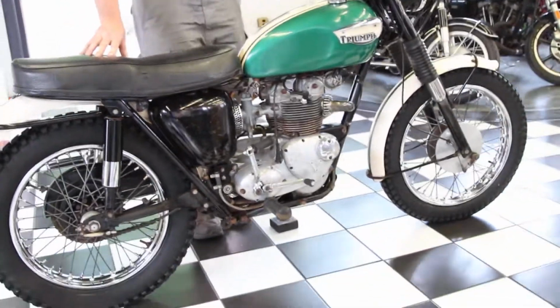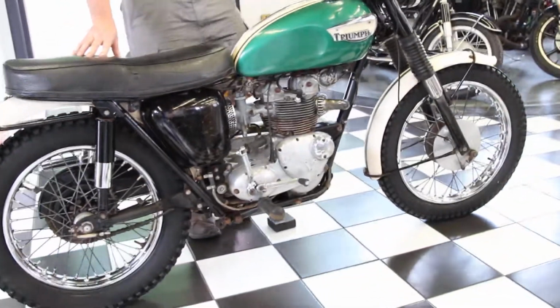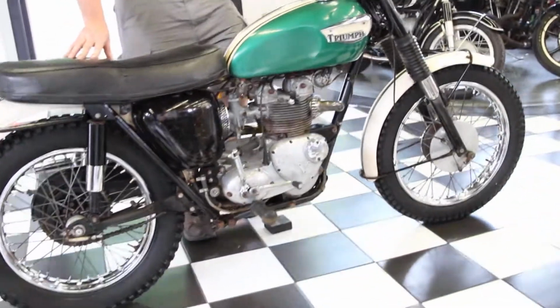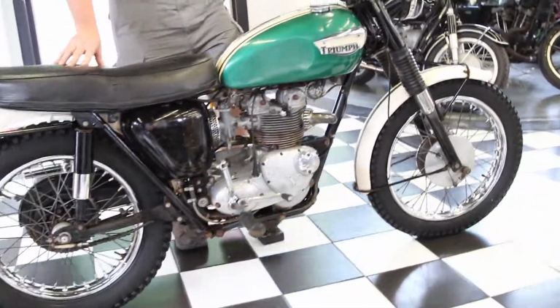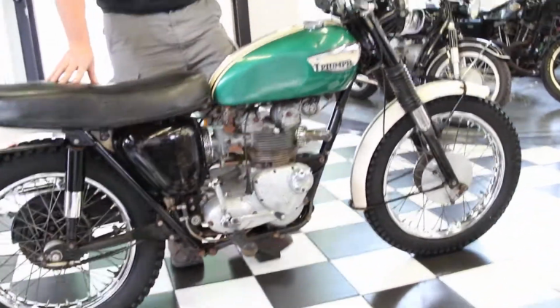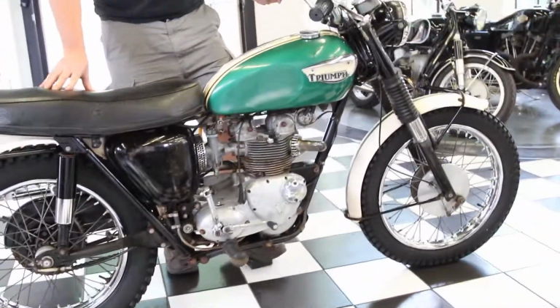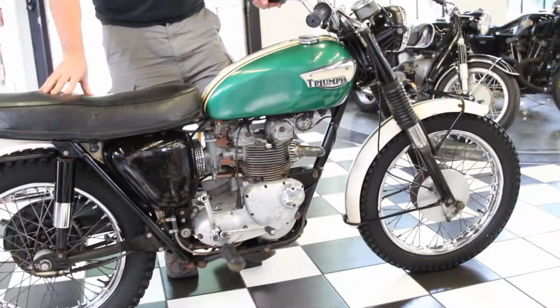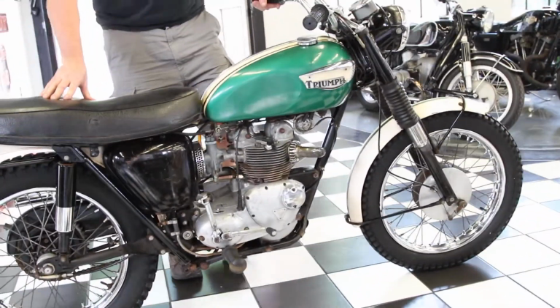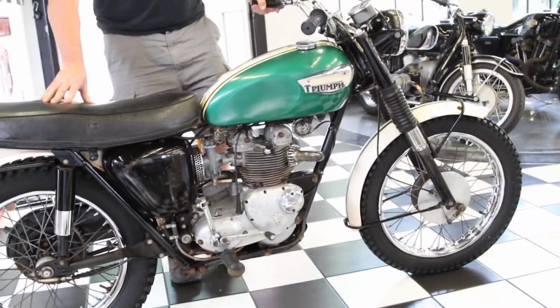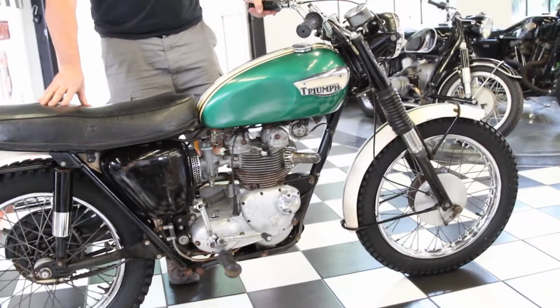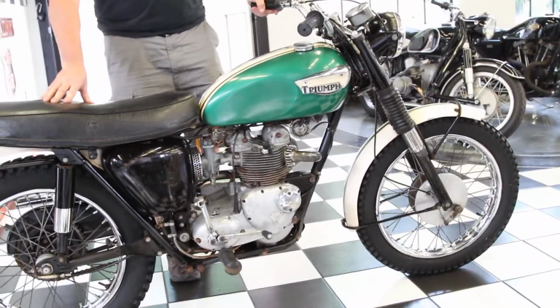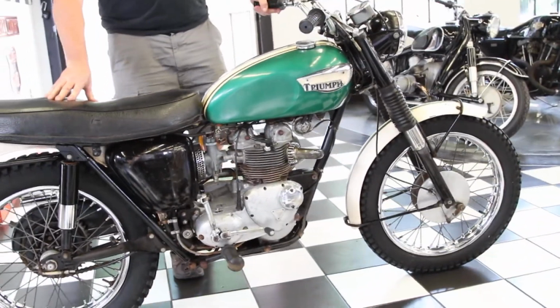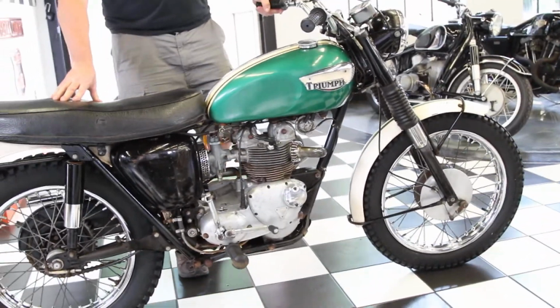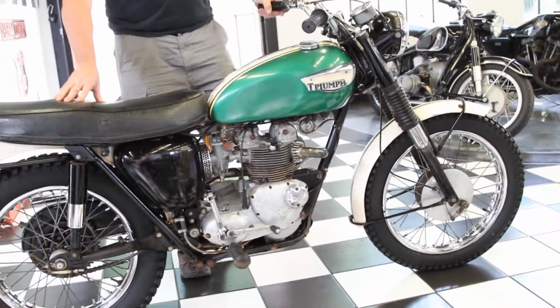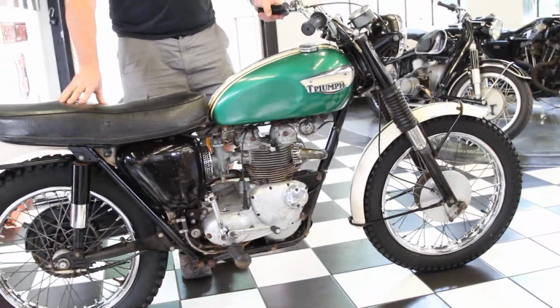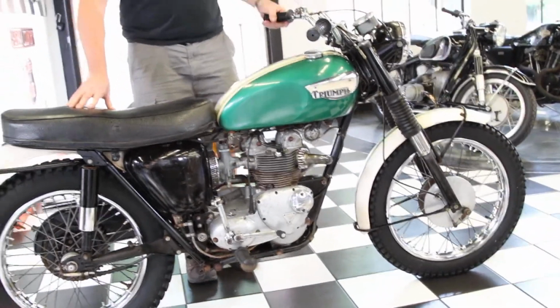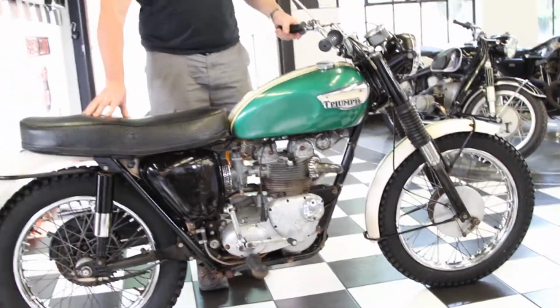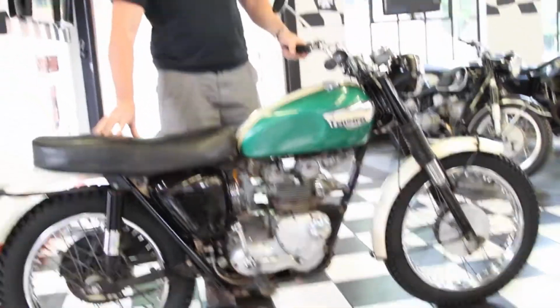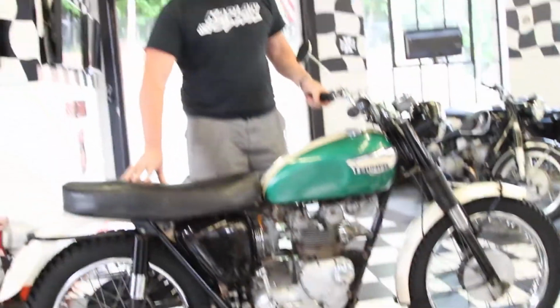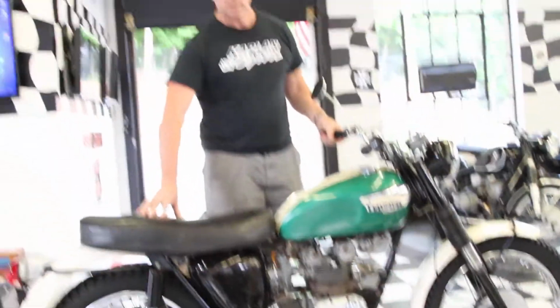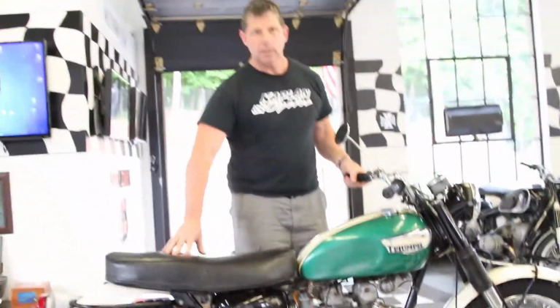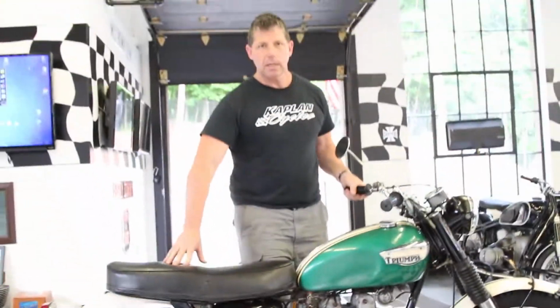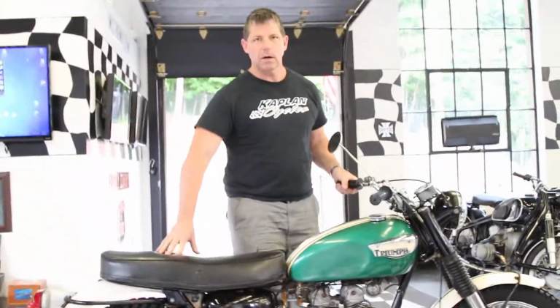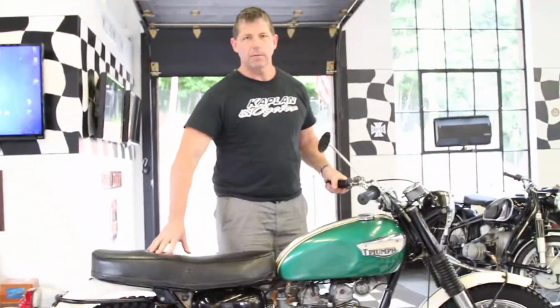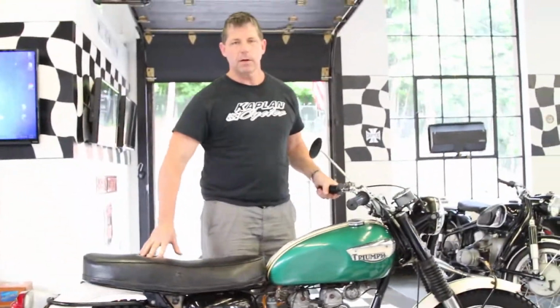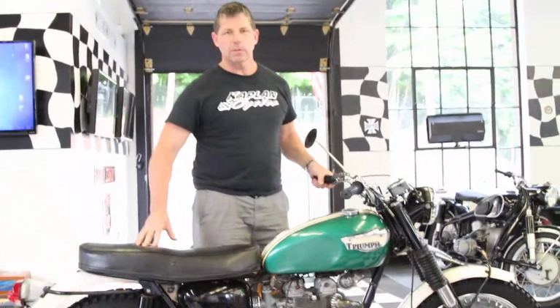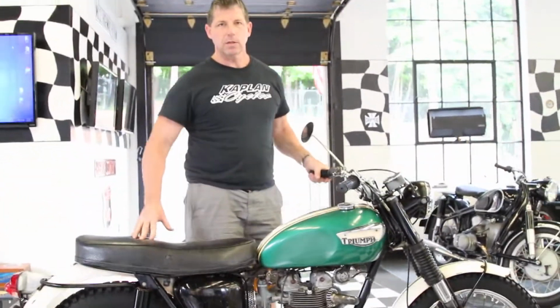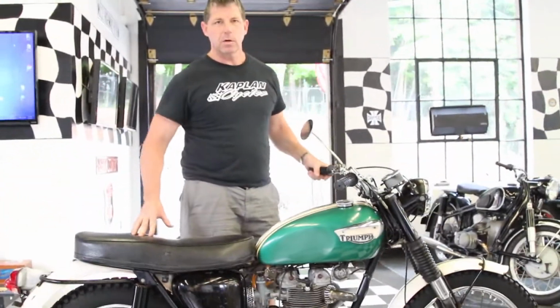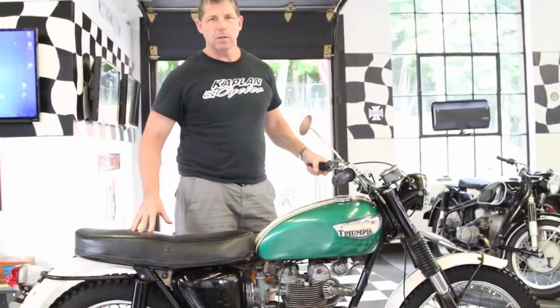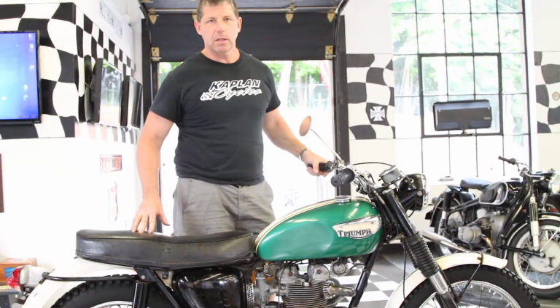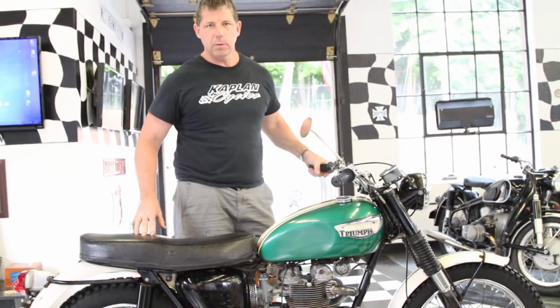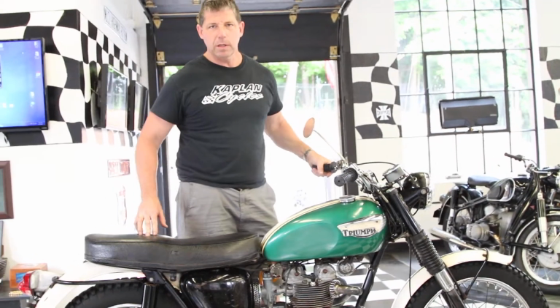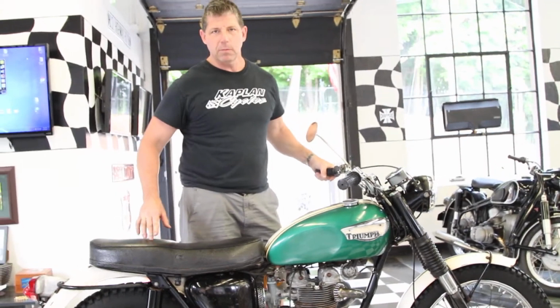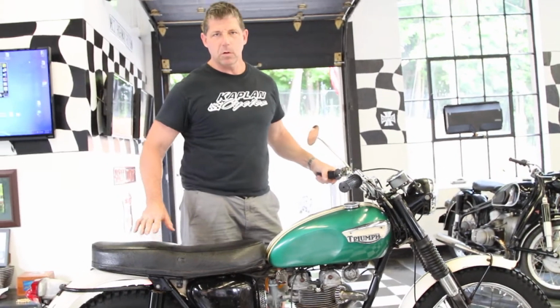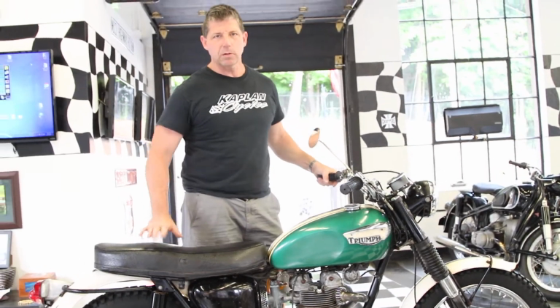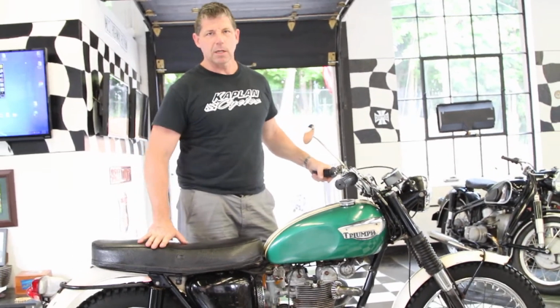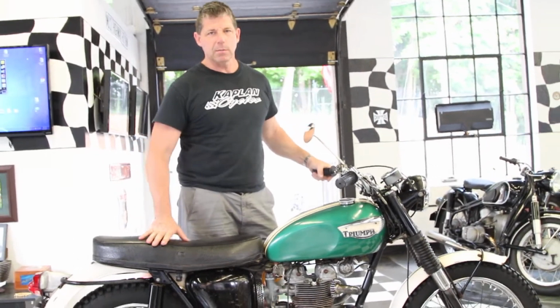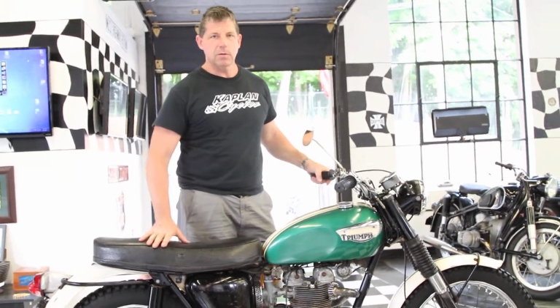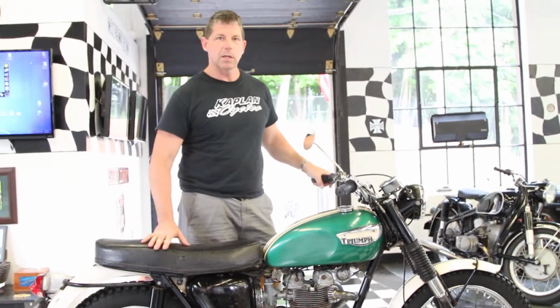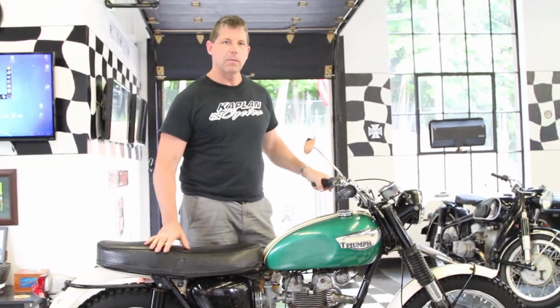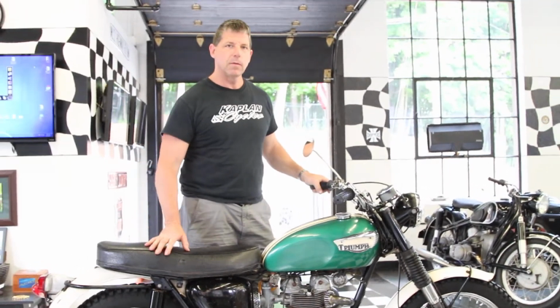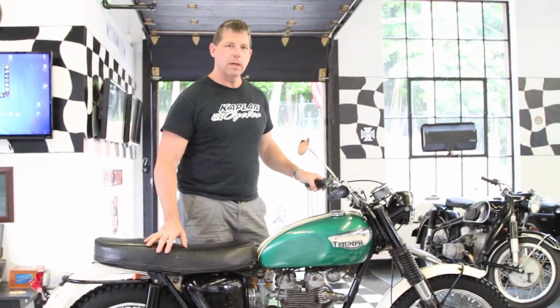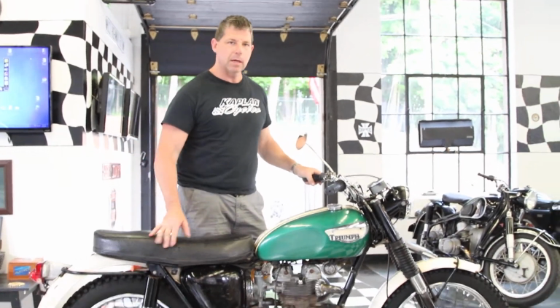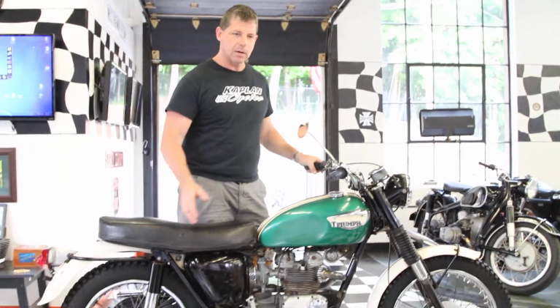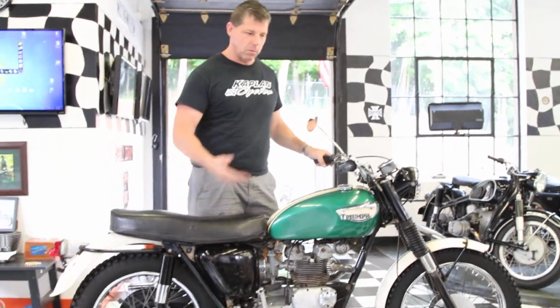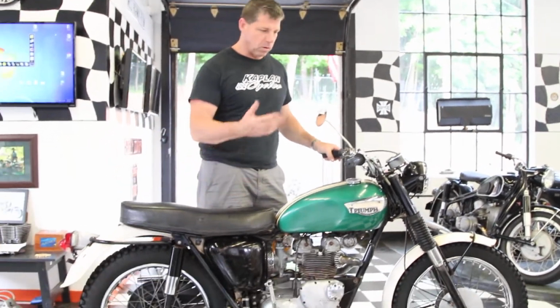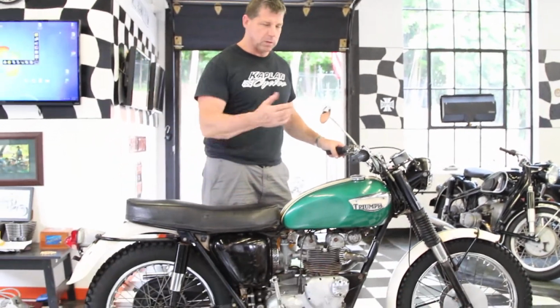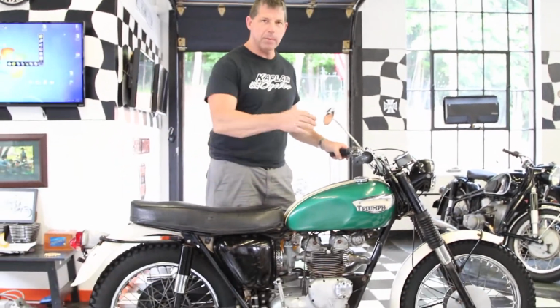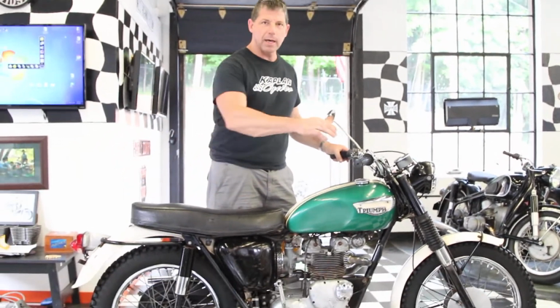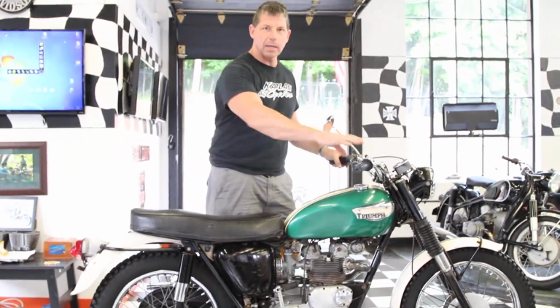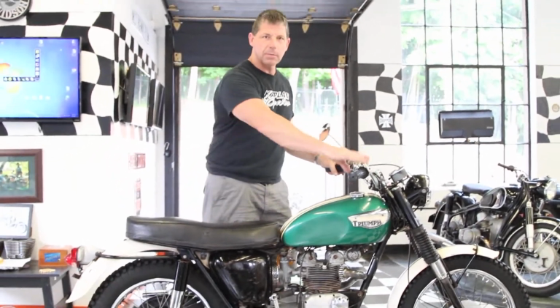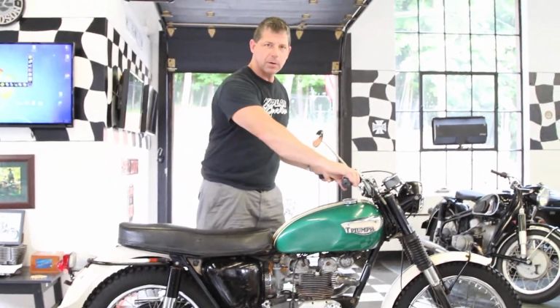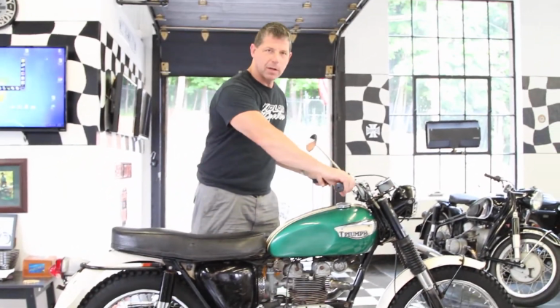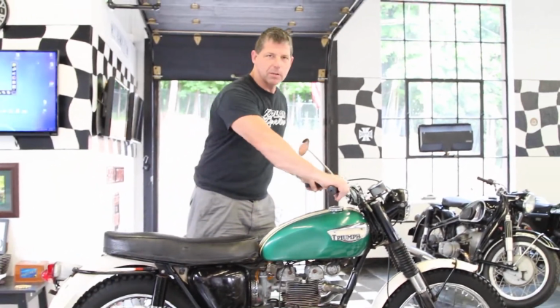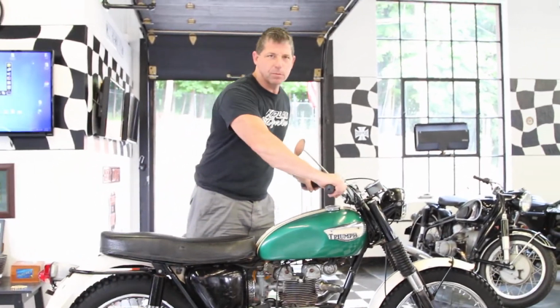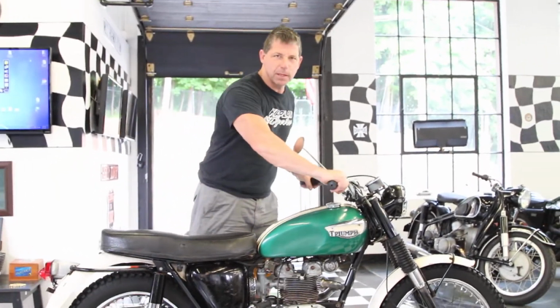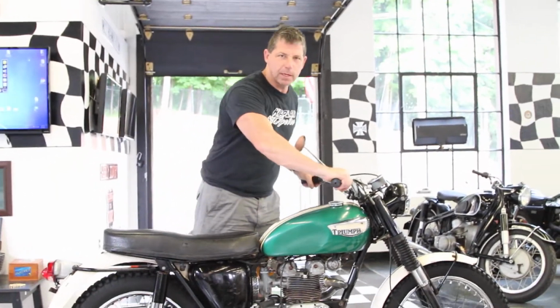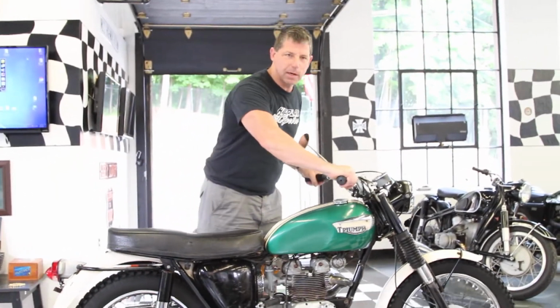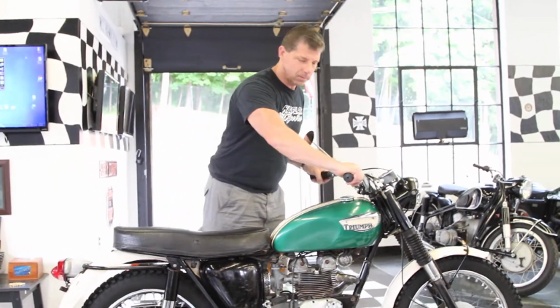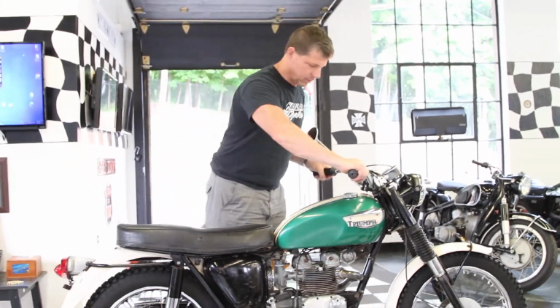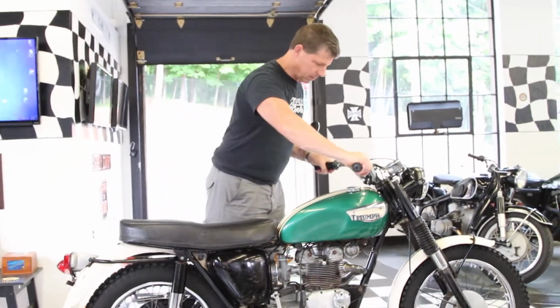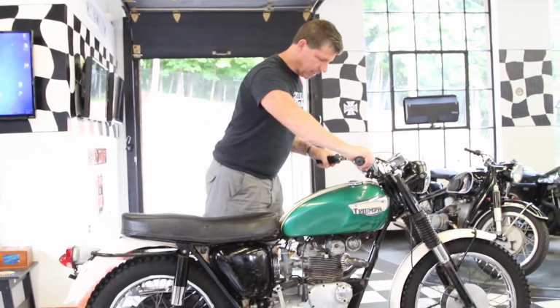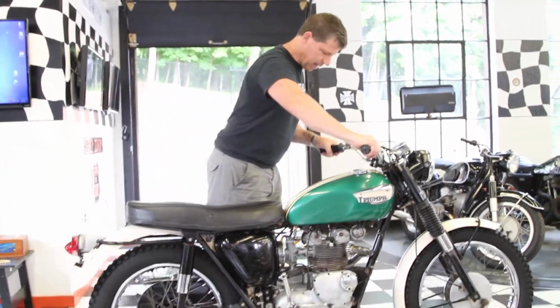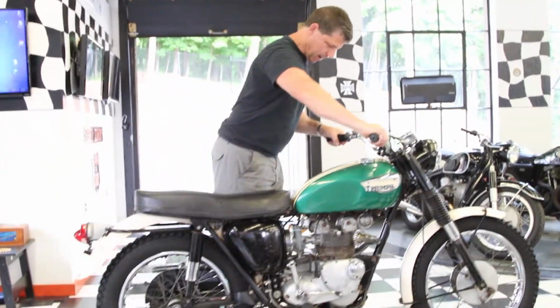Good luck bidding, God bless, and all funds are going to the New England Motorcycle Museum. I'm going to roll this back in and put it on display now. Take care.